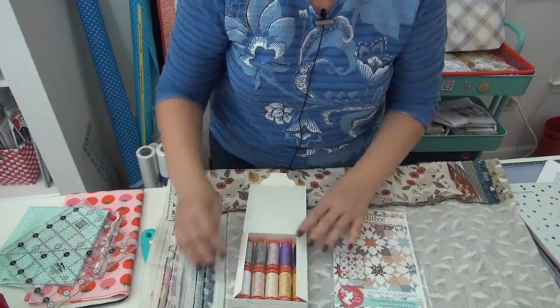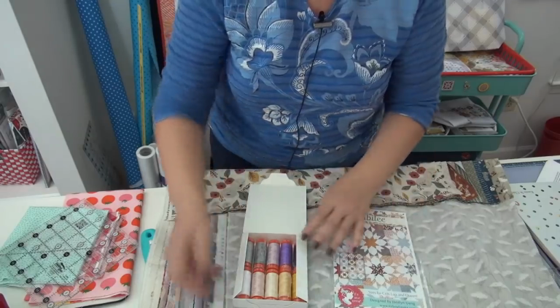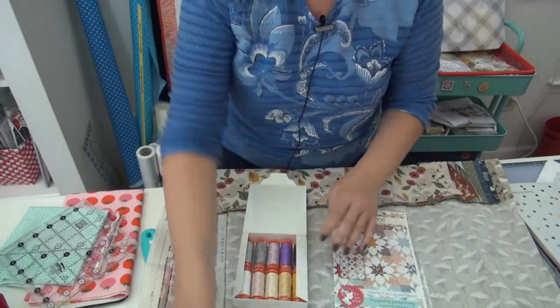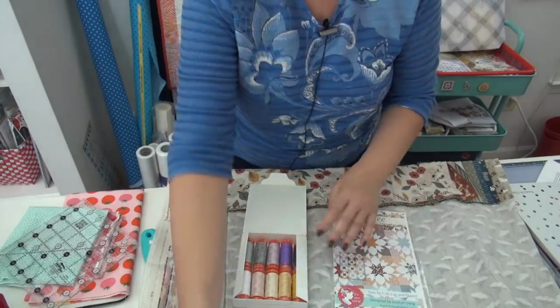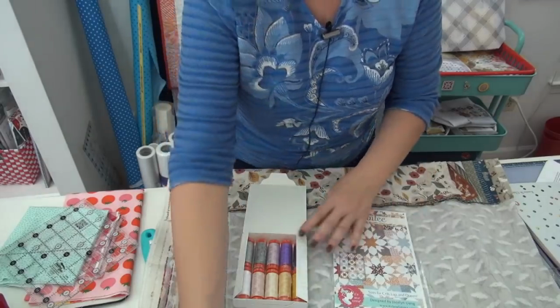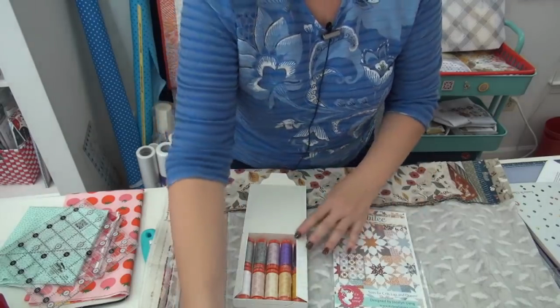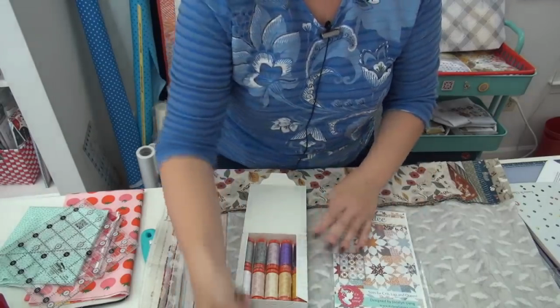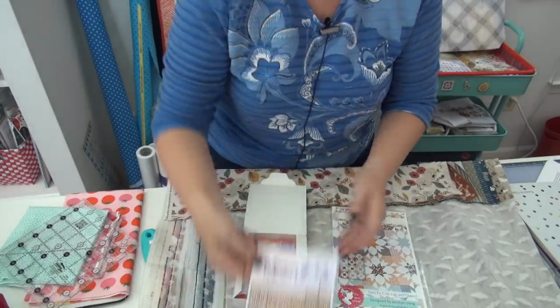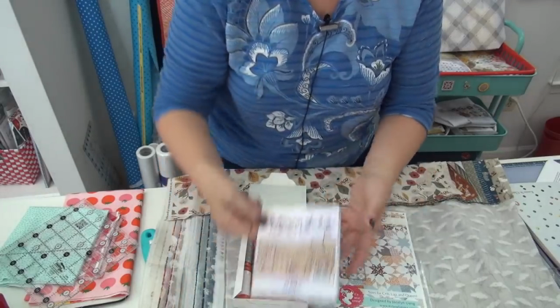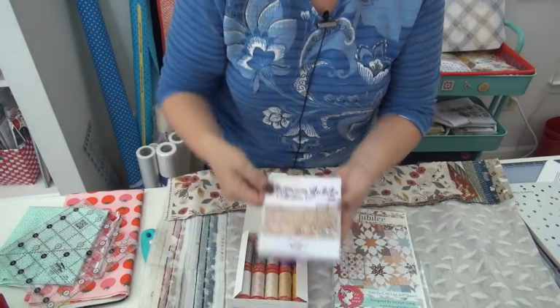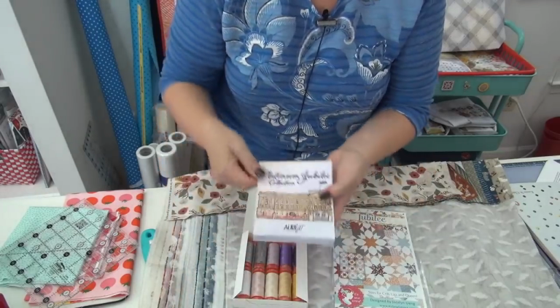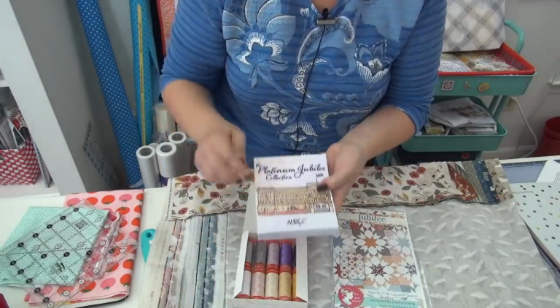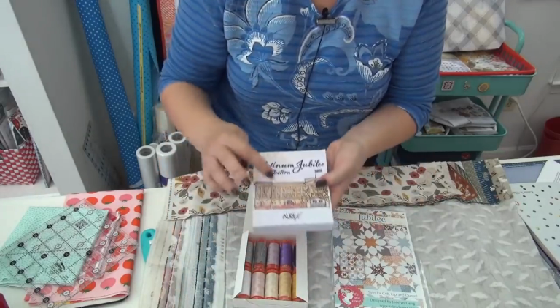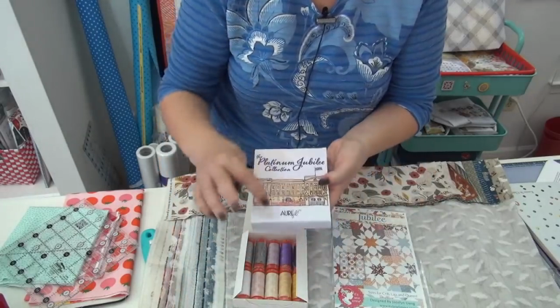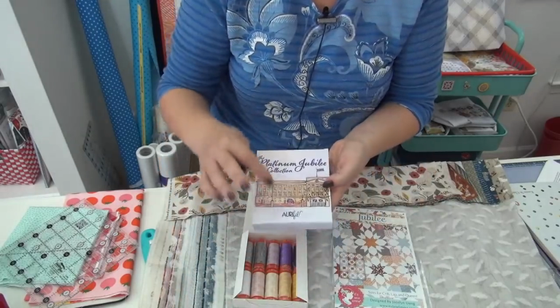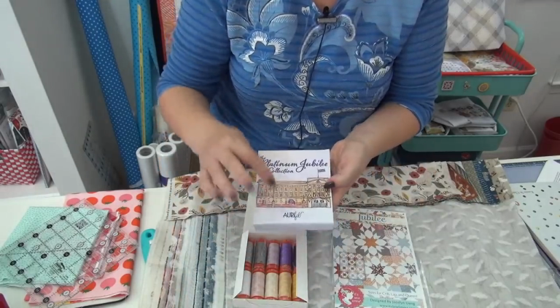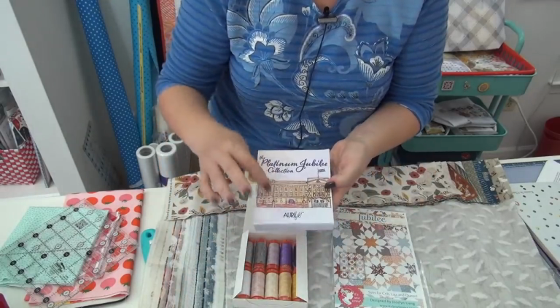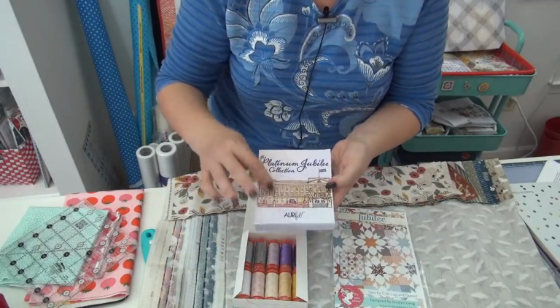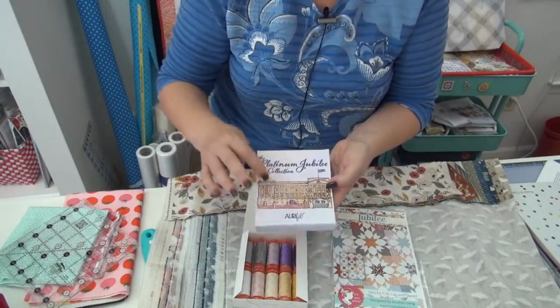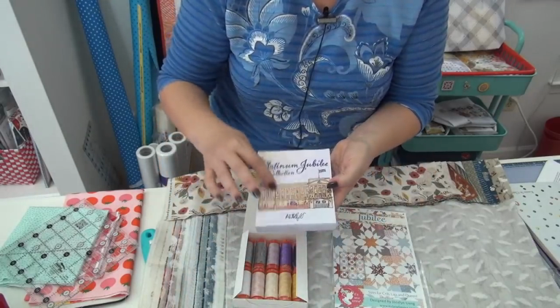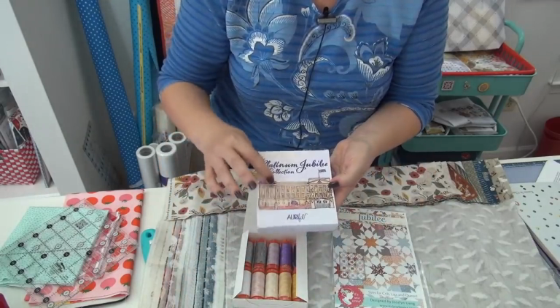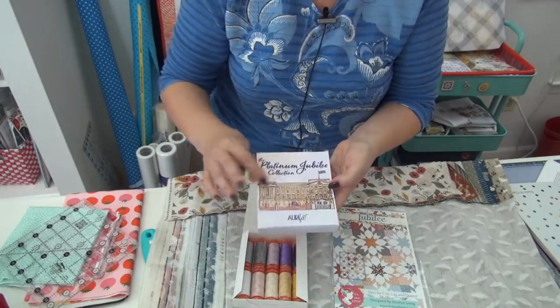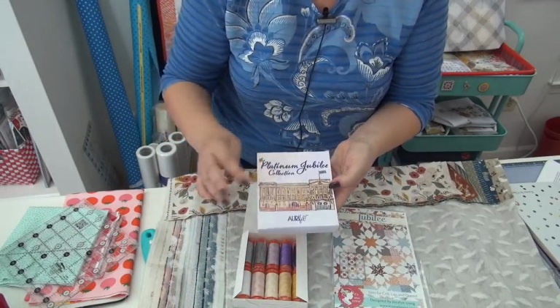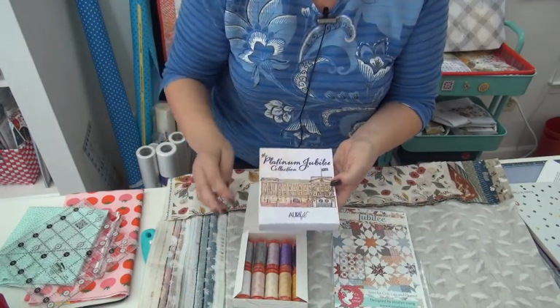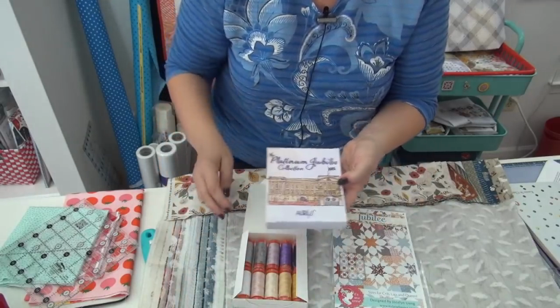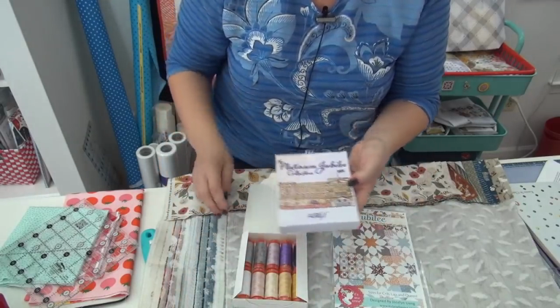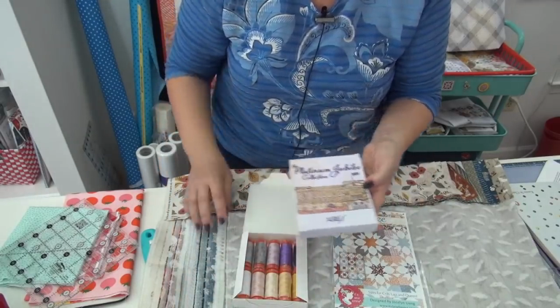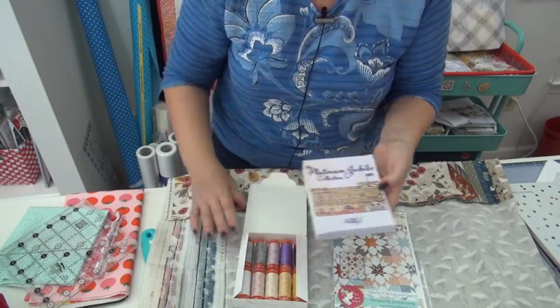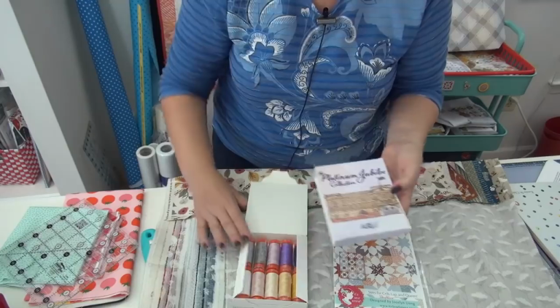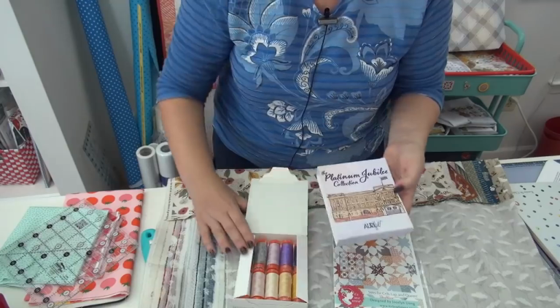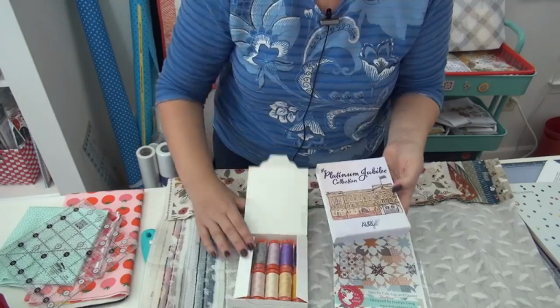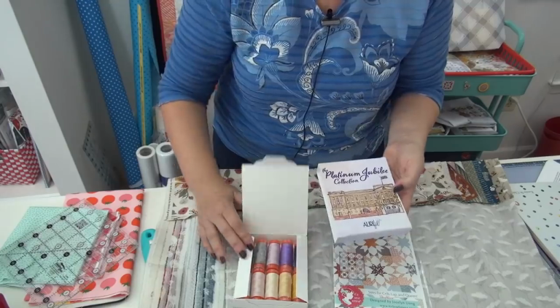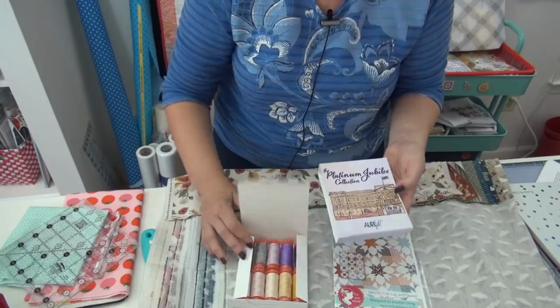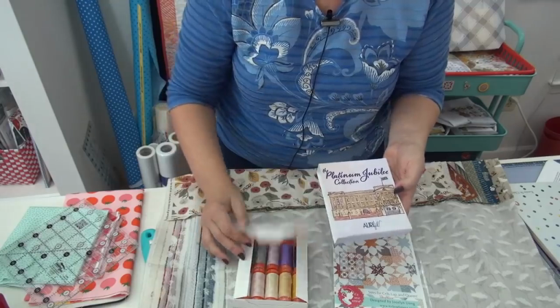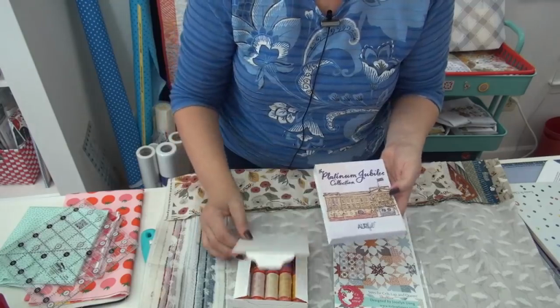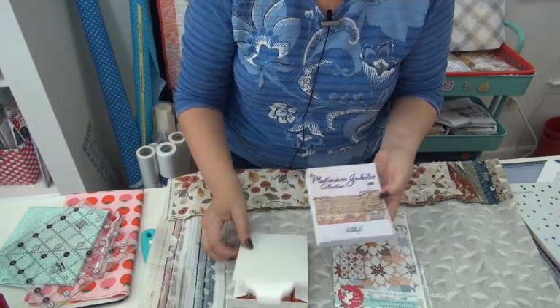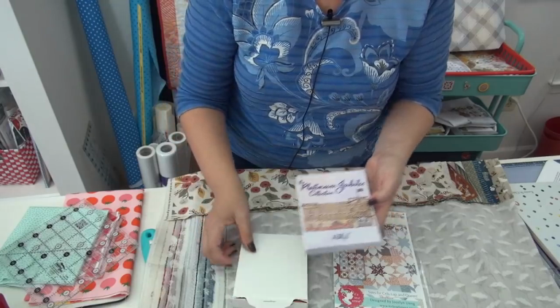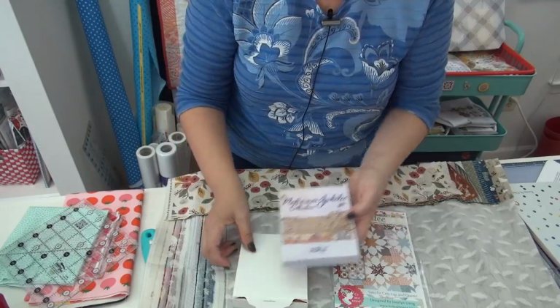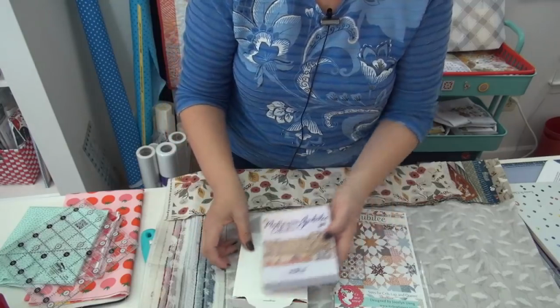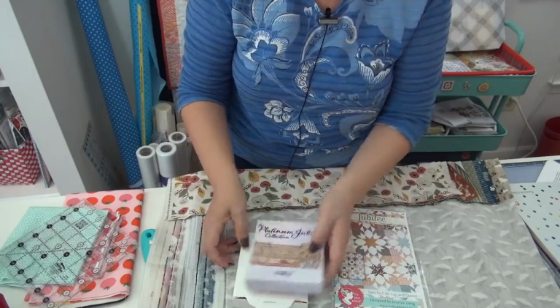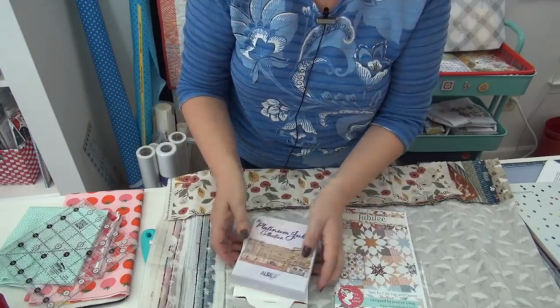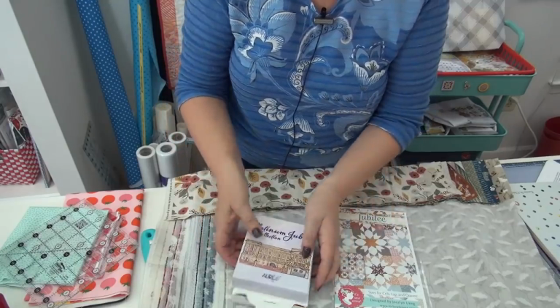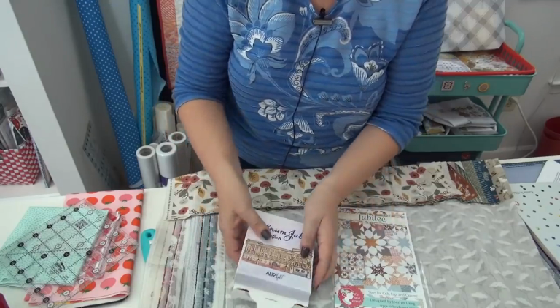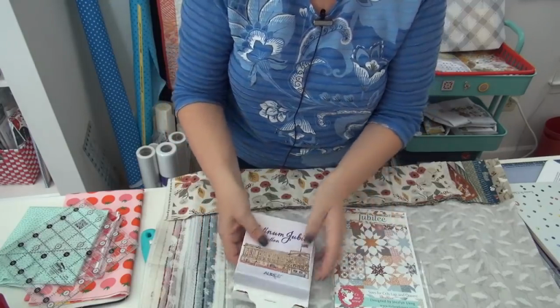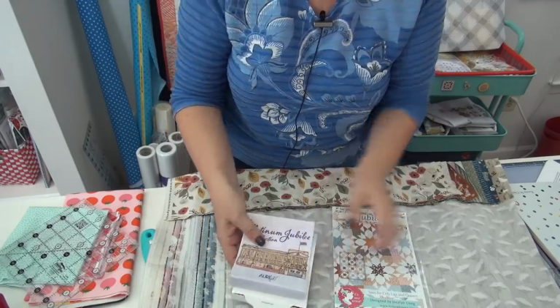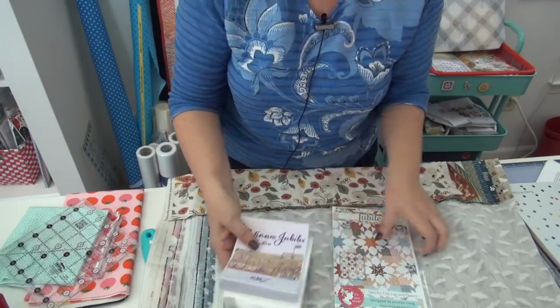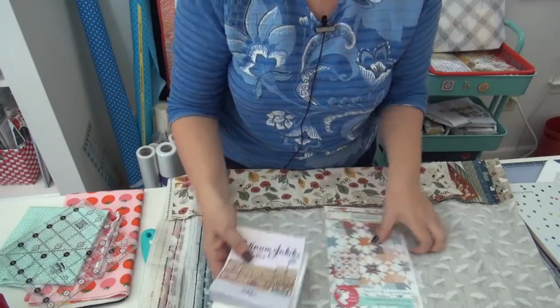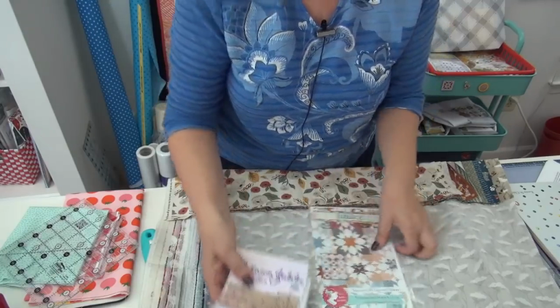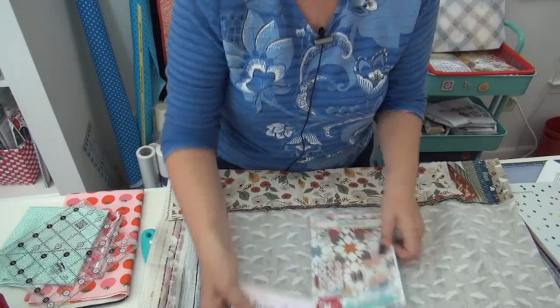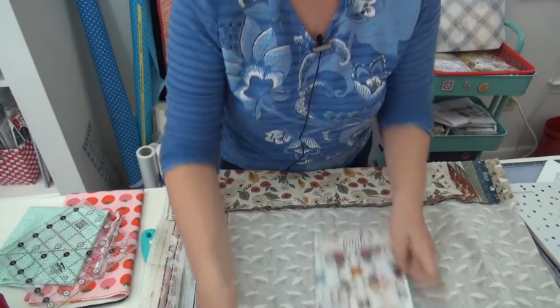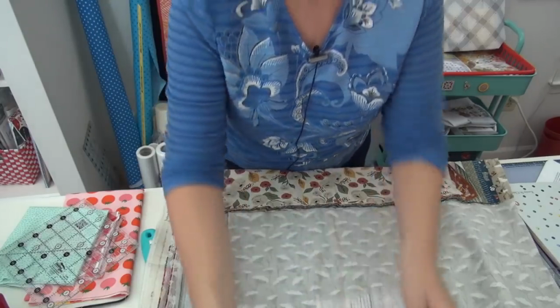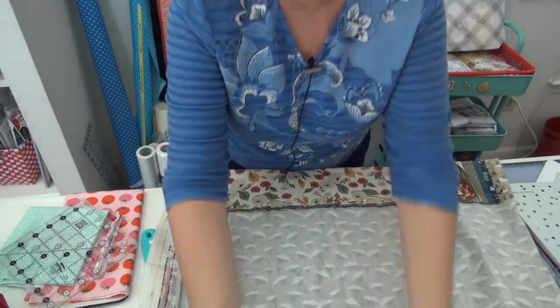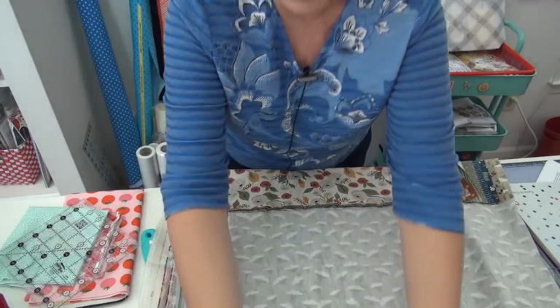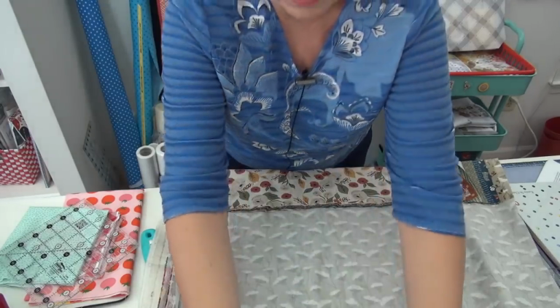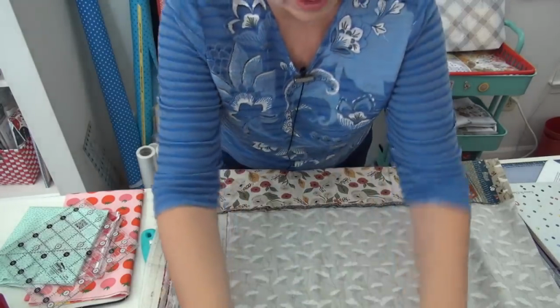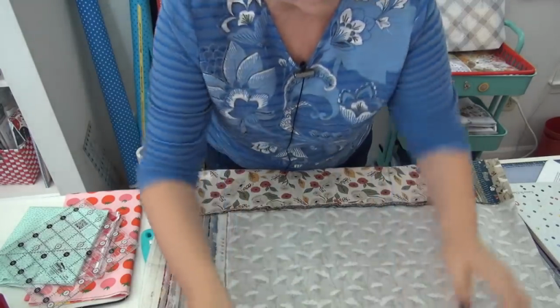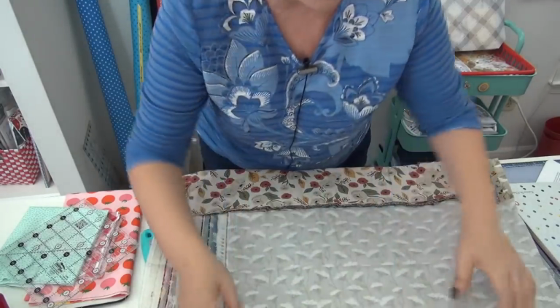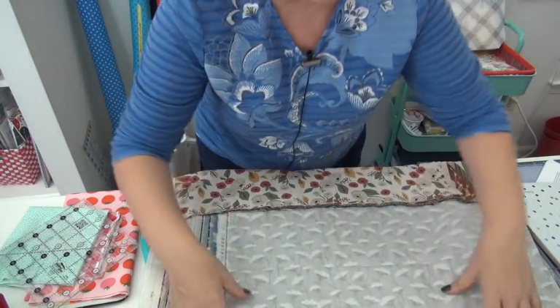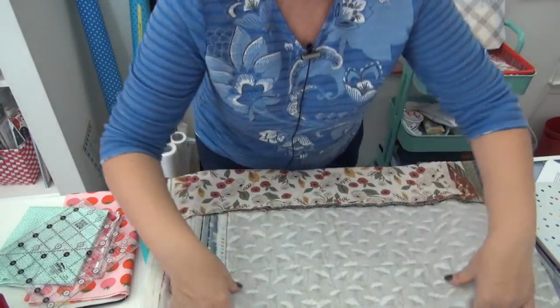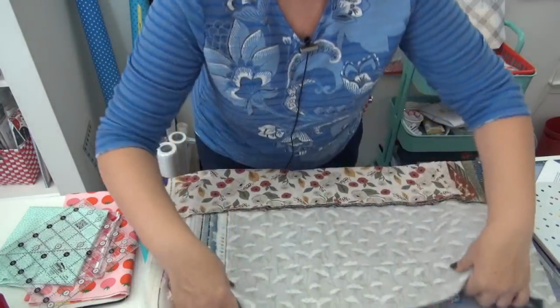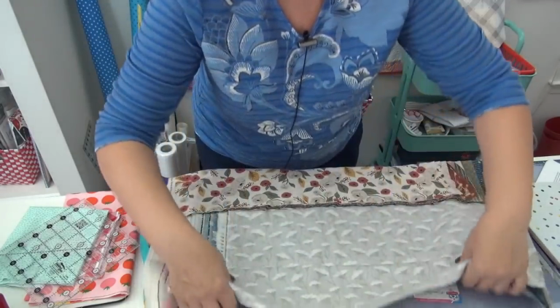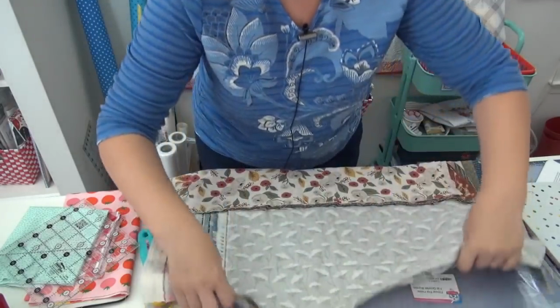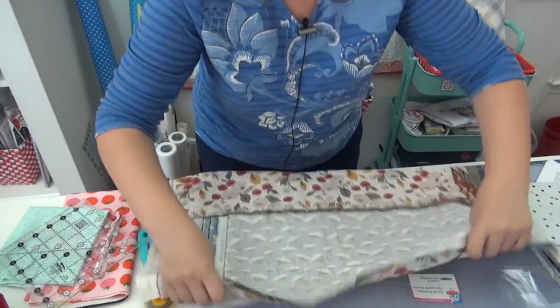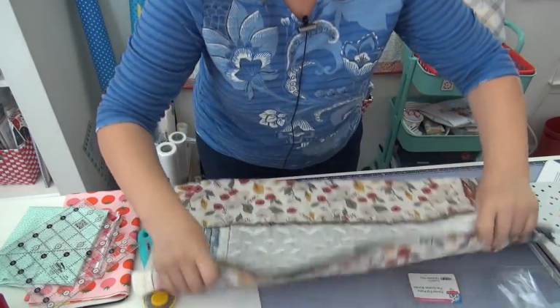So you can get this packet of thread, which is just so beautiful. Love it, love it!